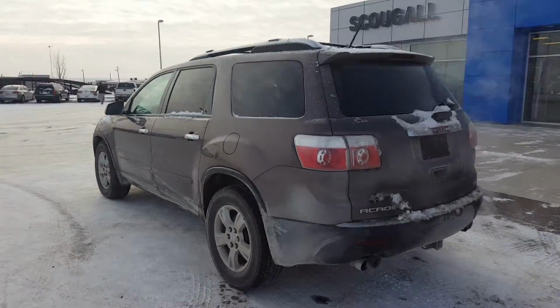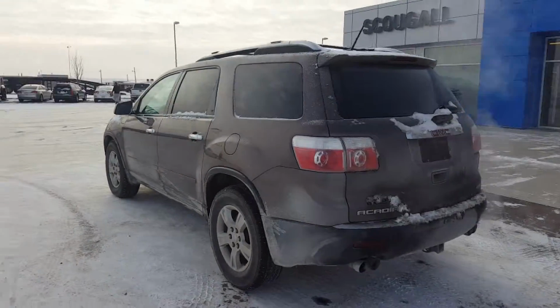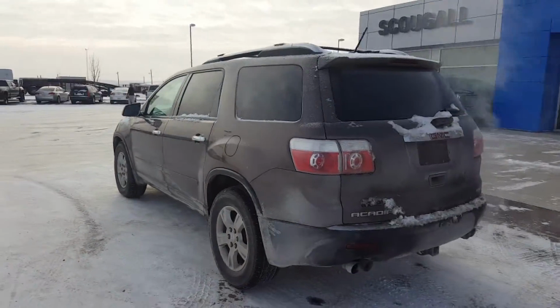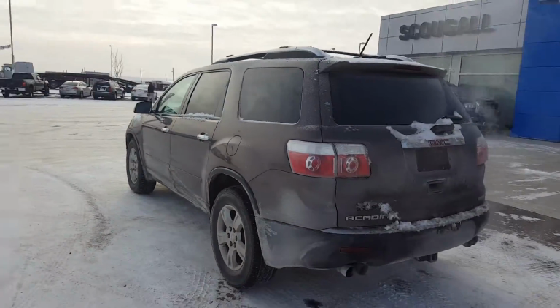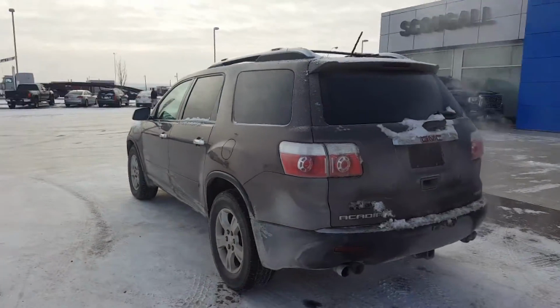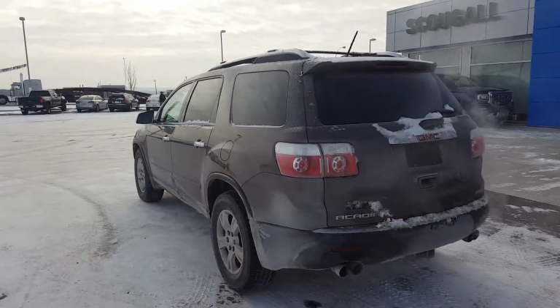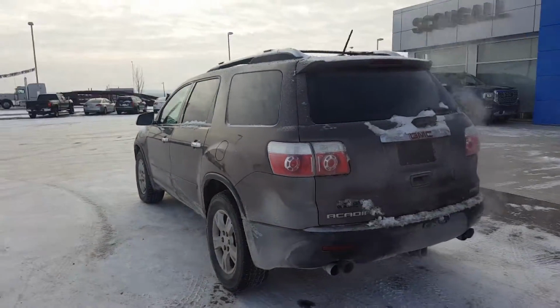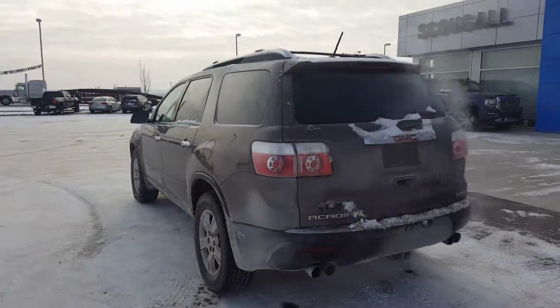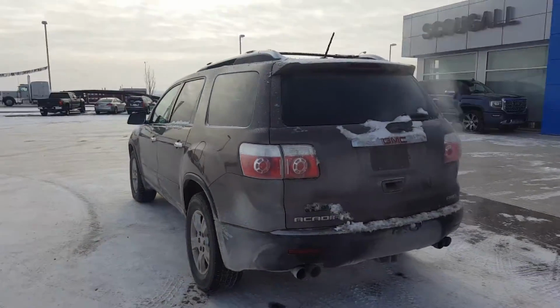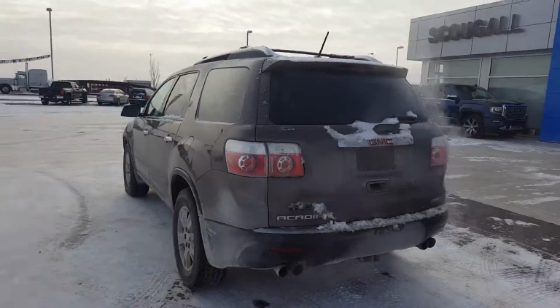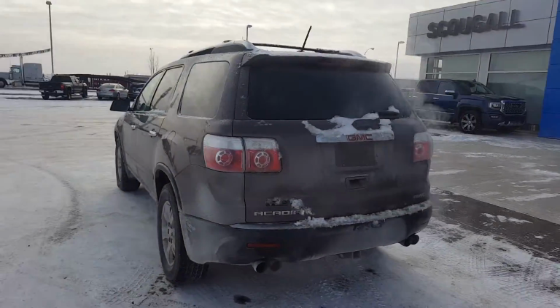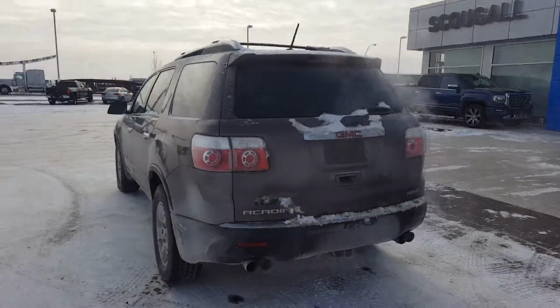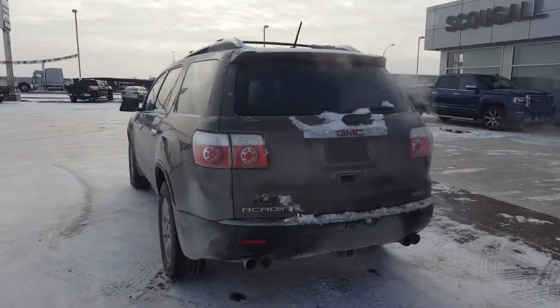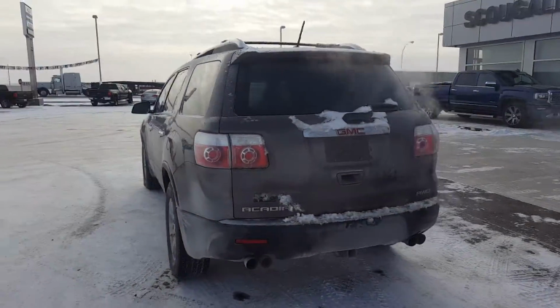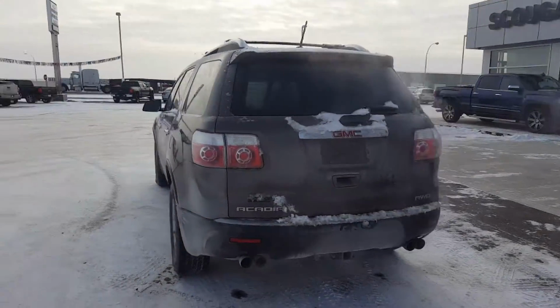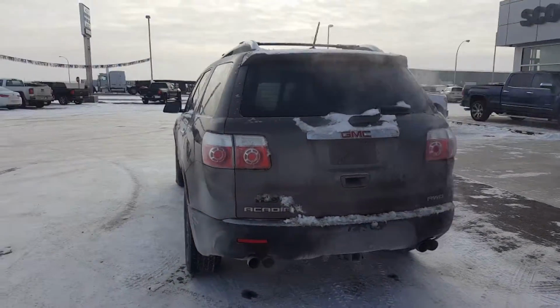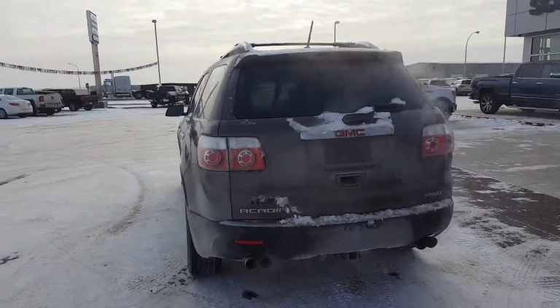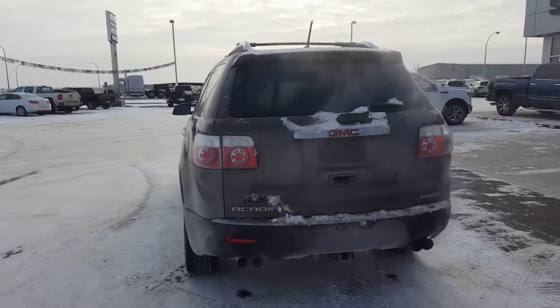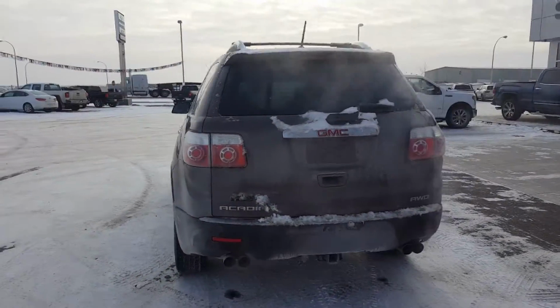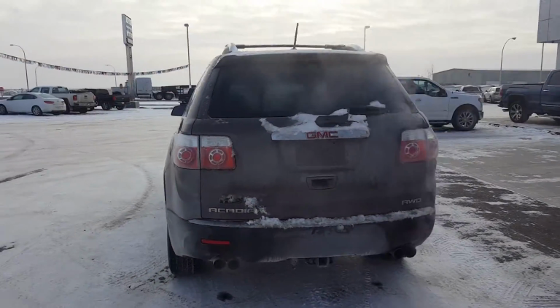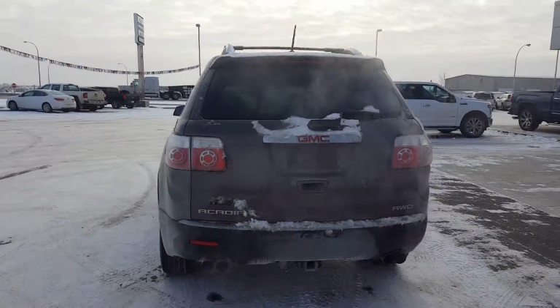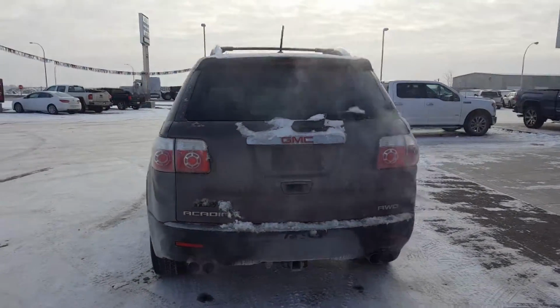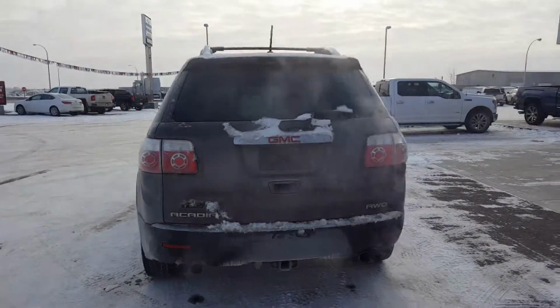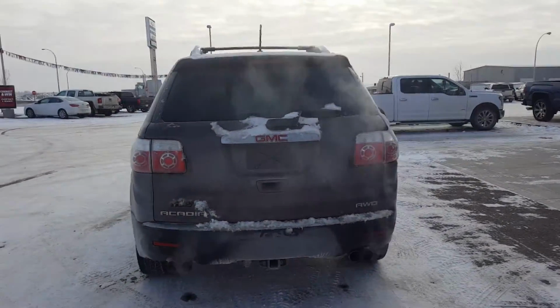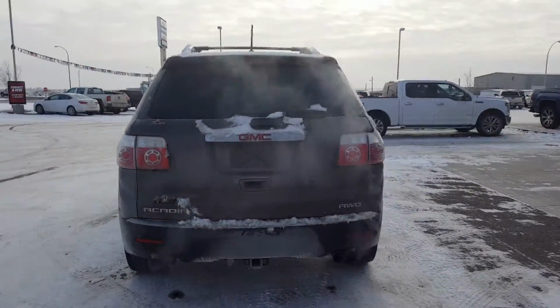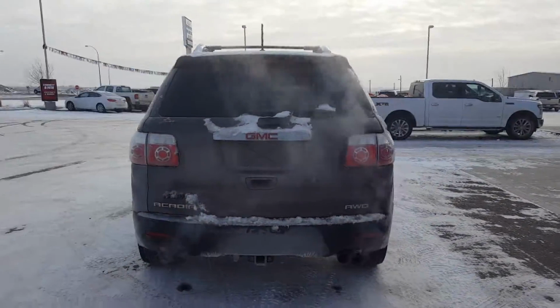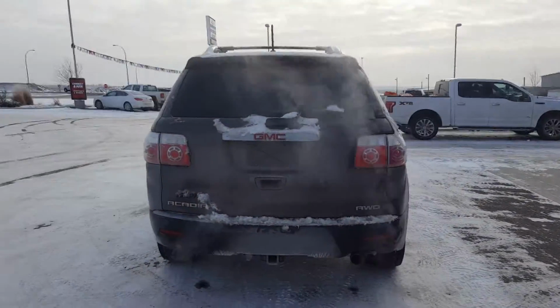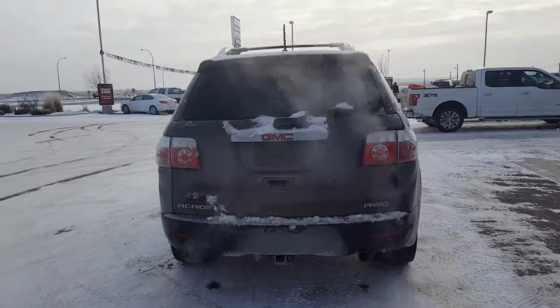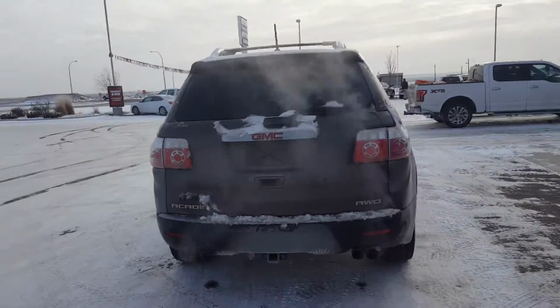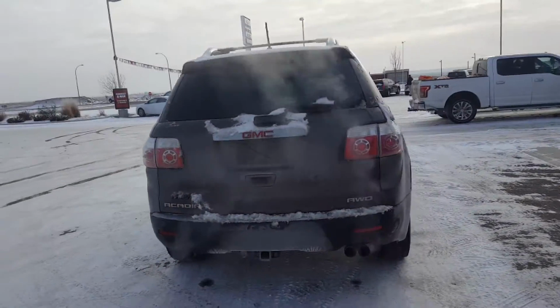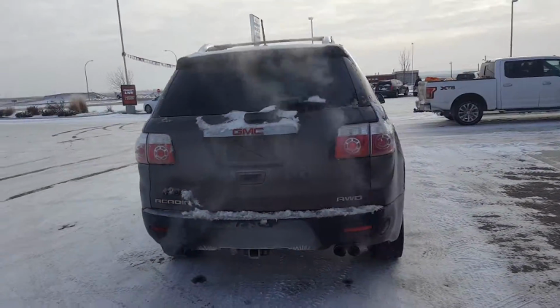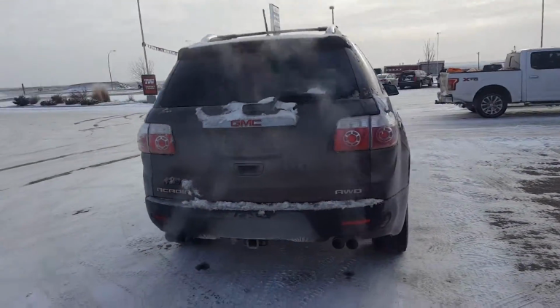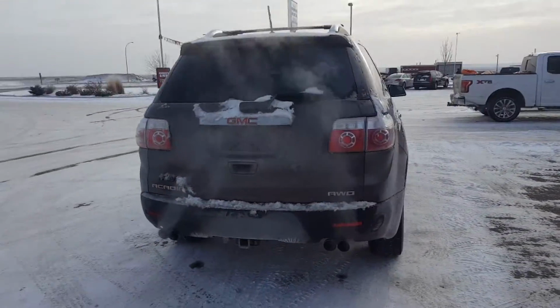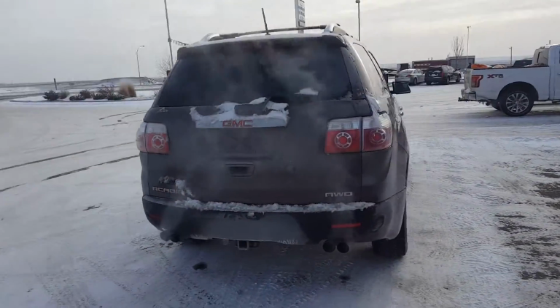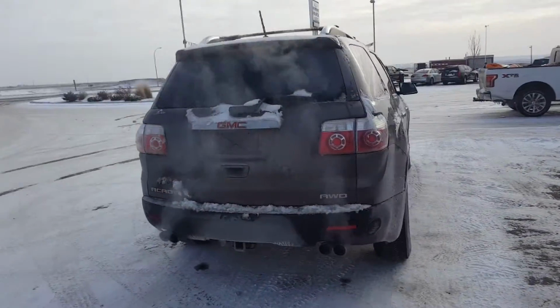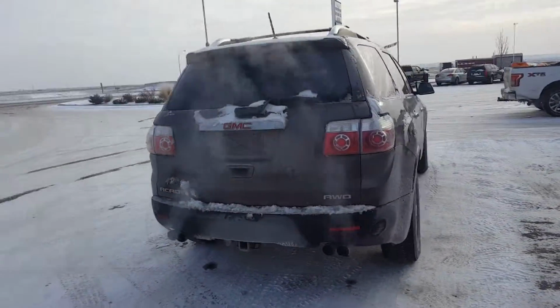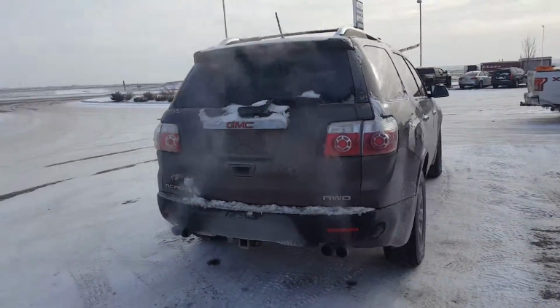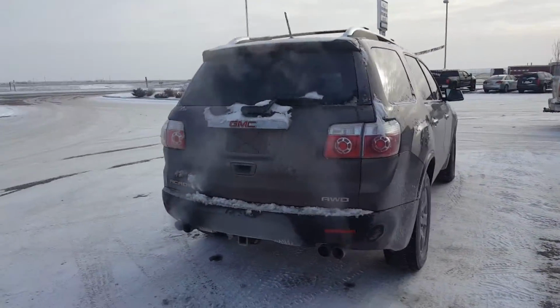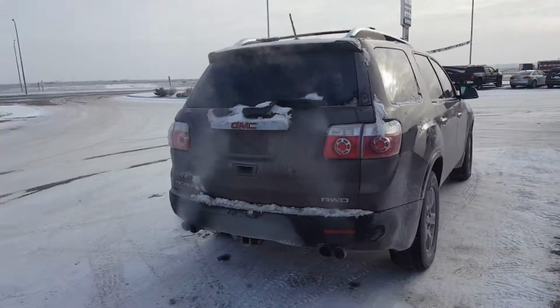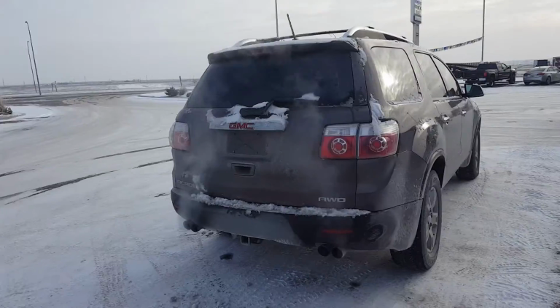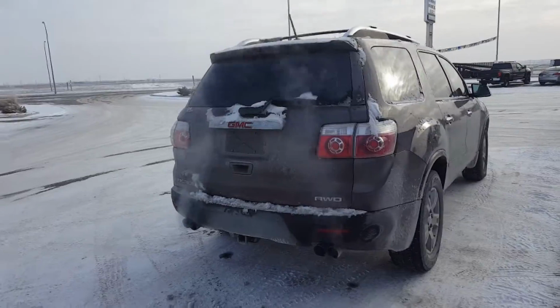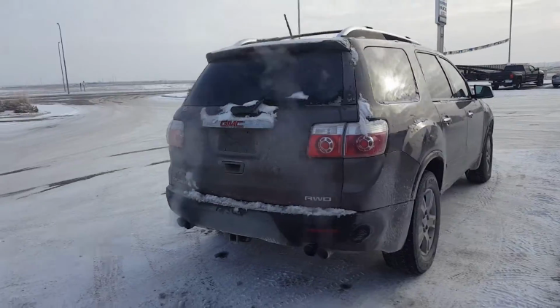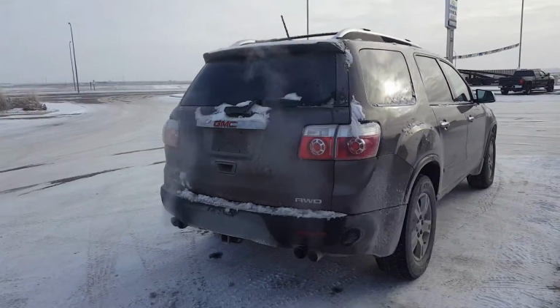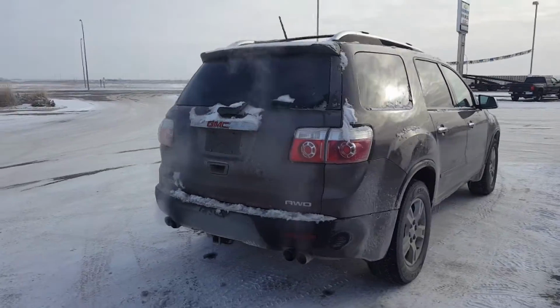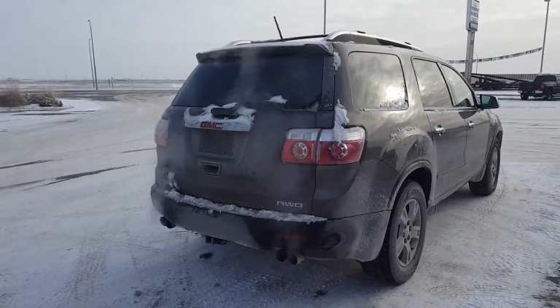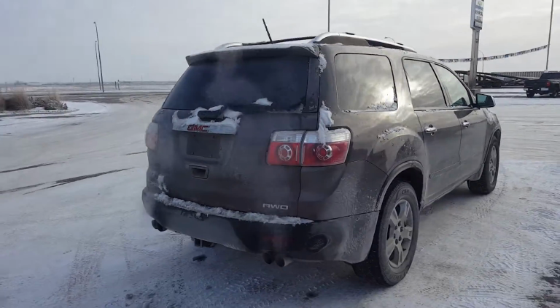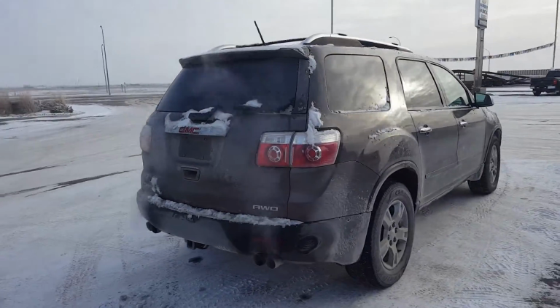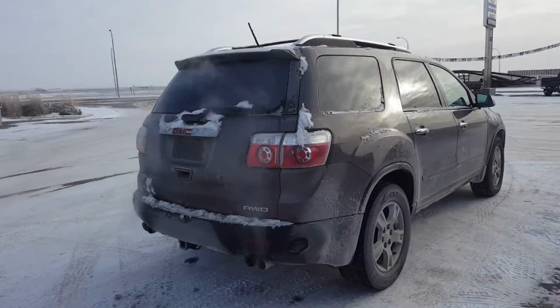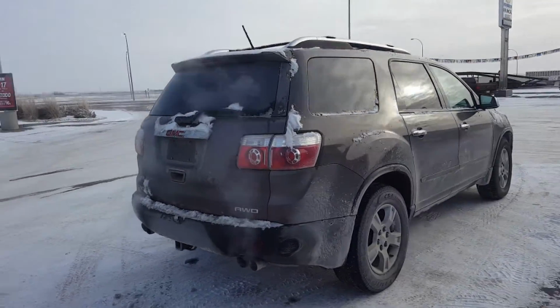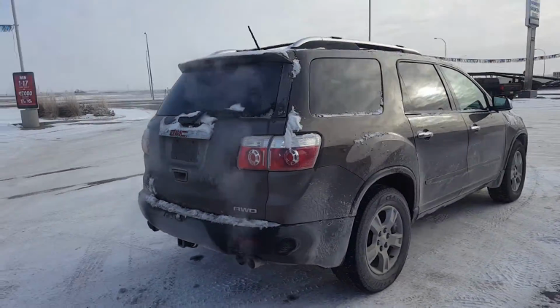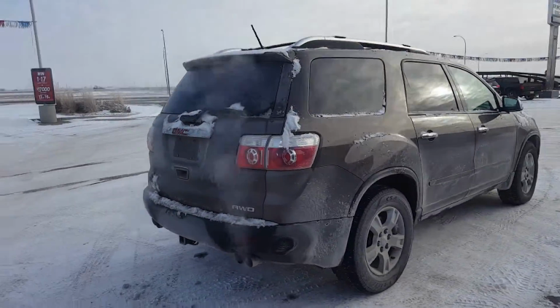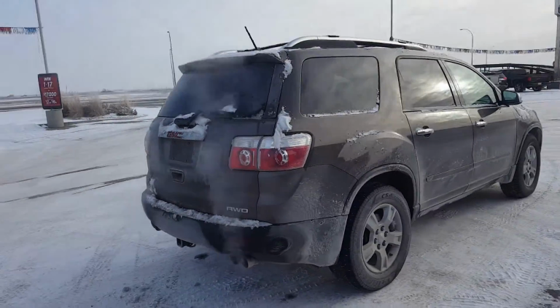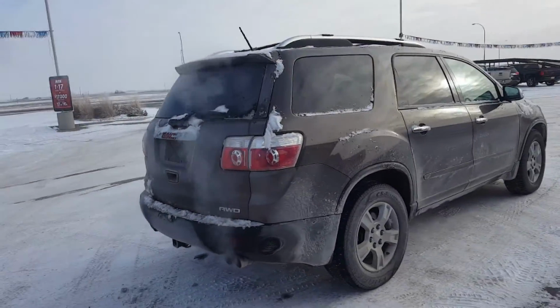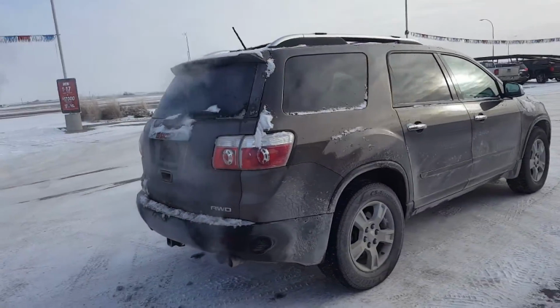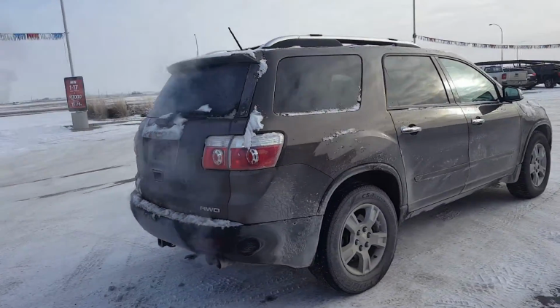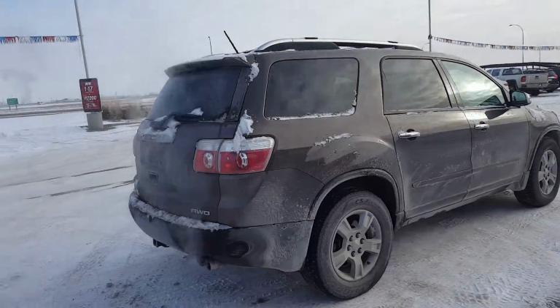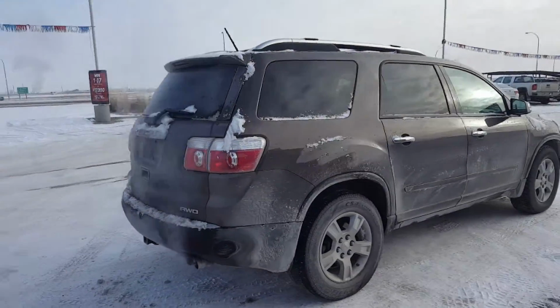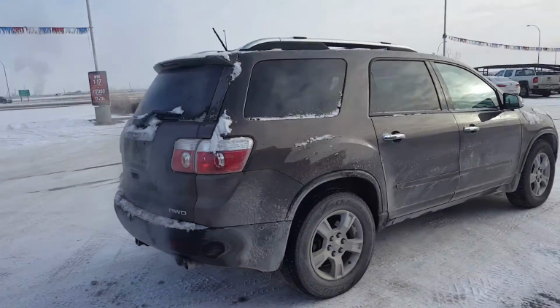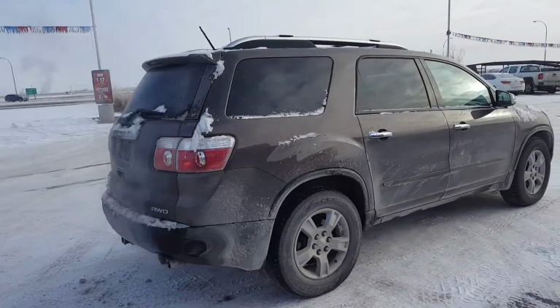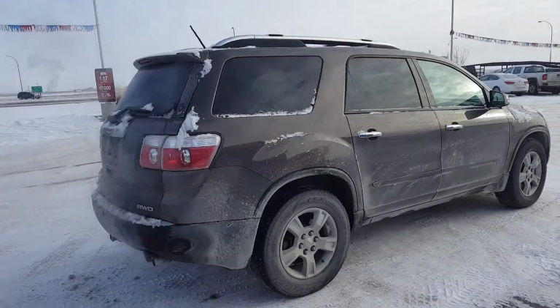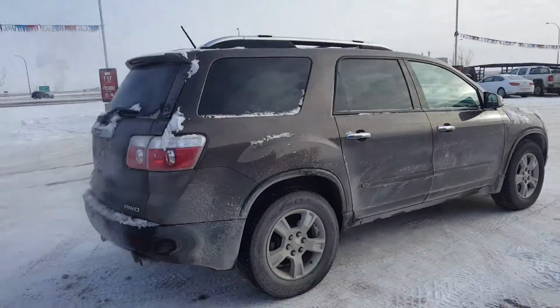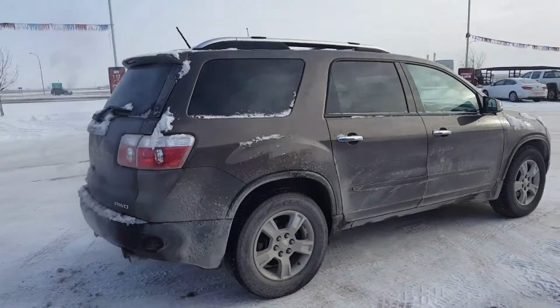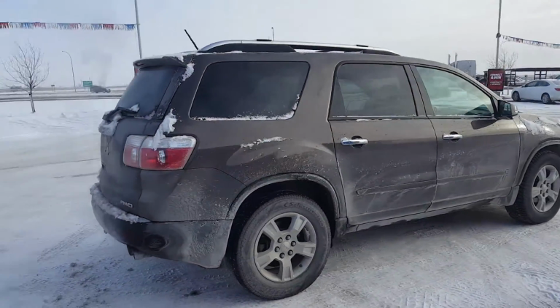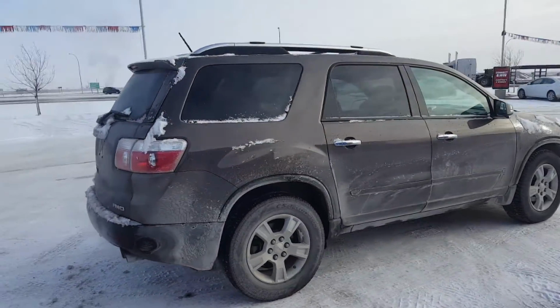This unit is just in, not yet detailed, mocha brown in color, 18-inch wheels, dual exhaust, has a hitch, chrome door handles.